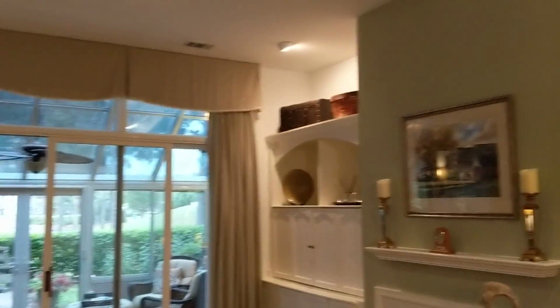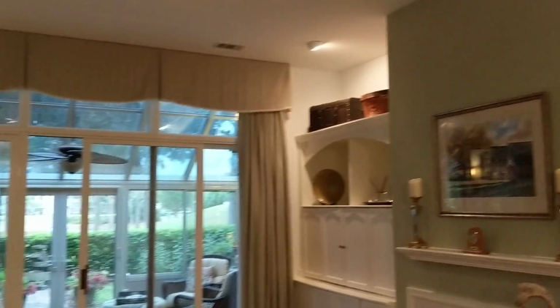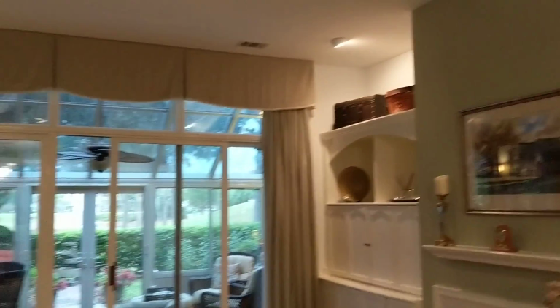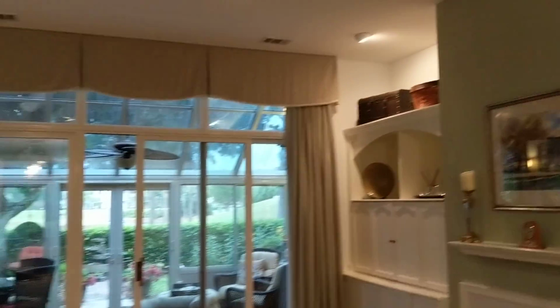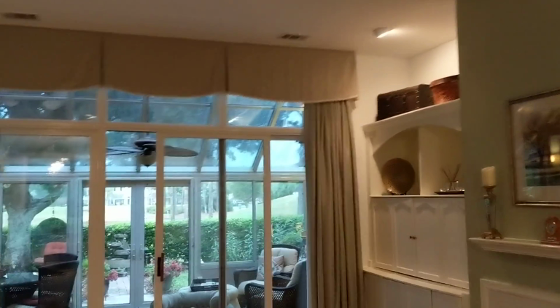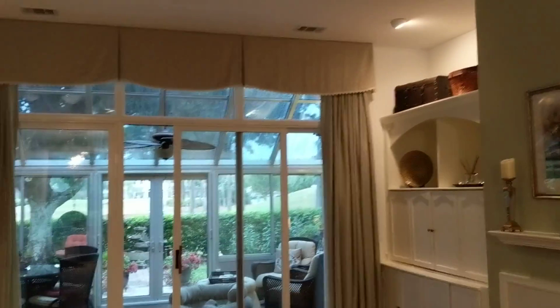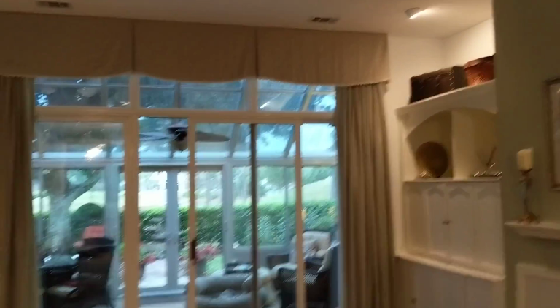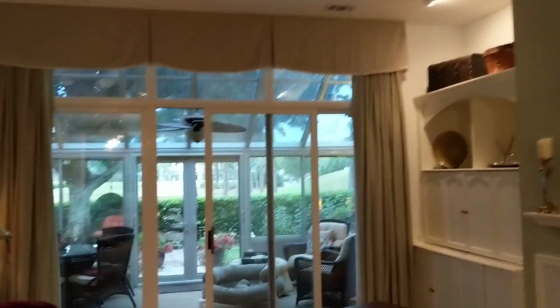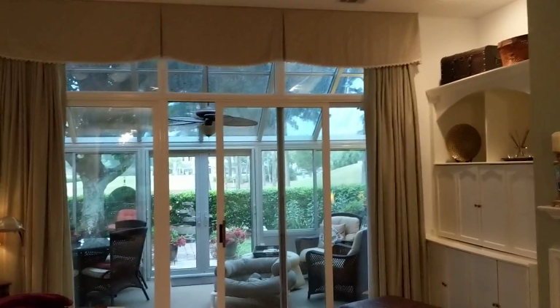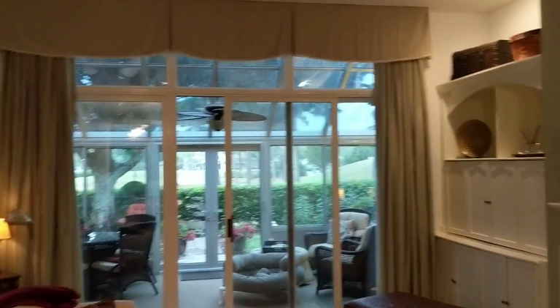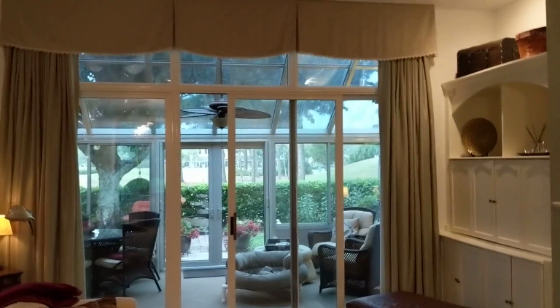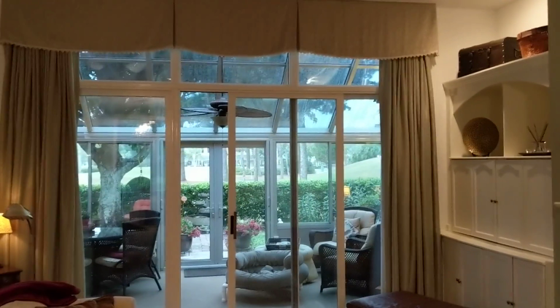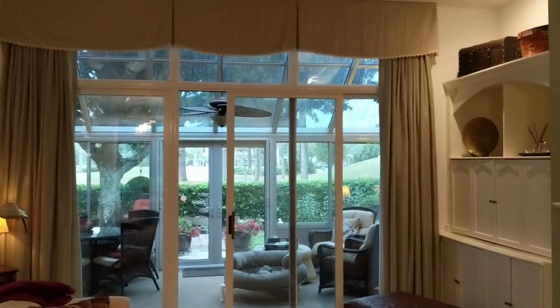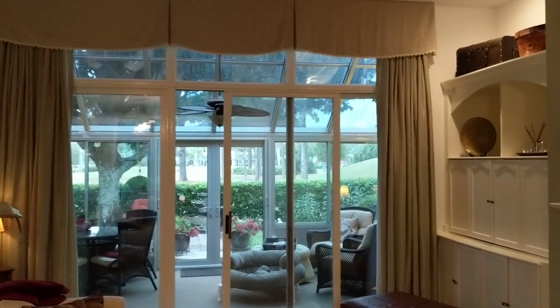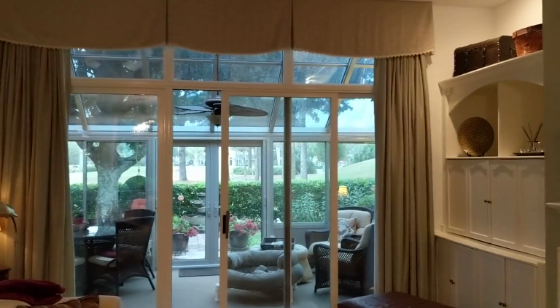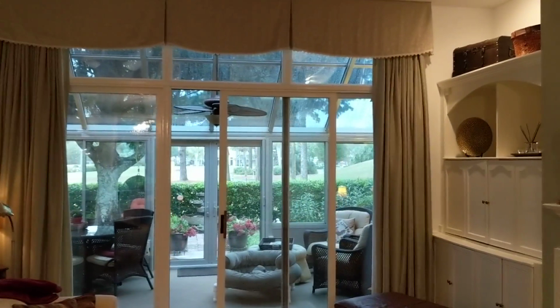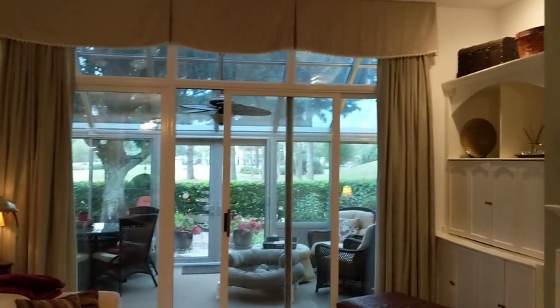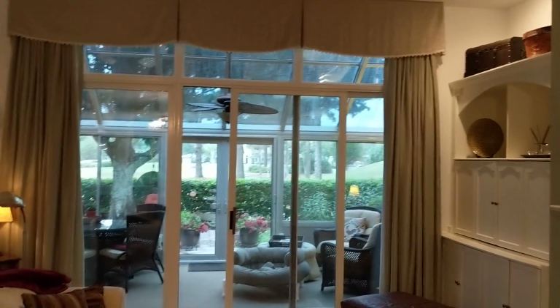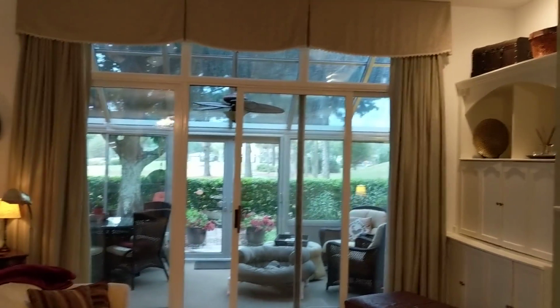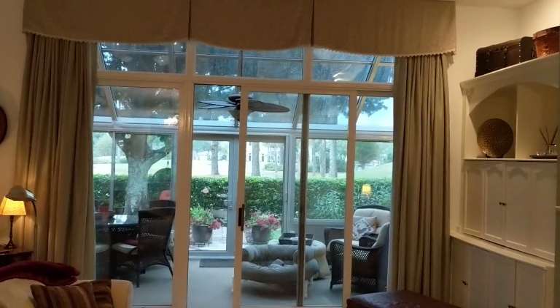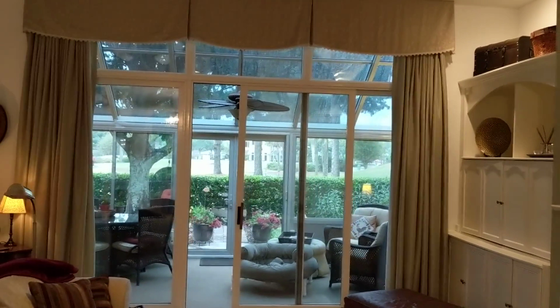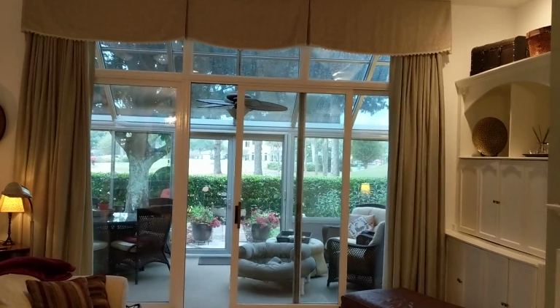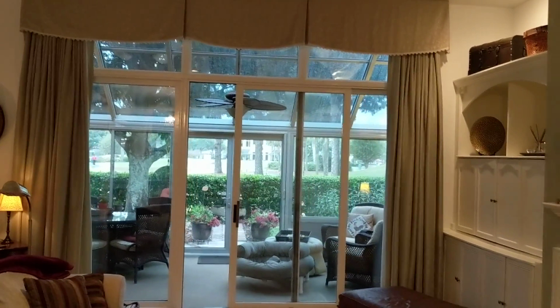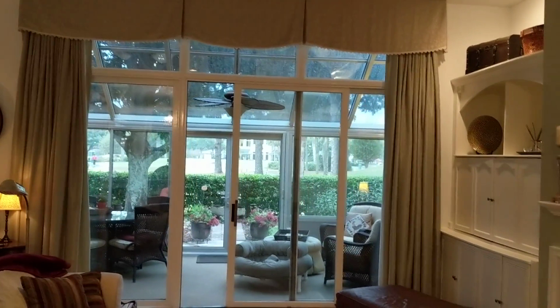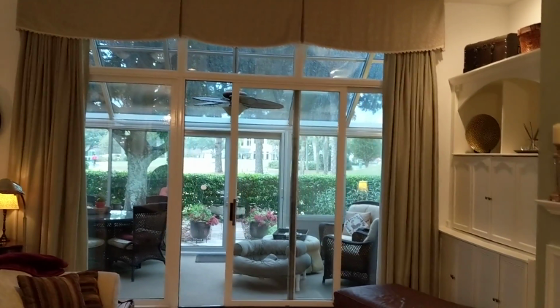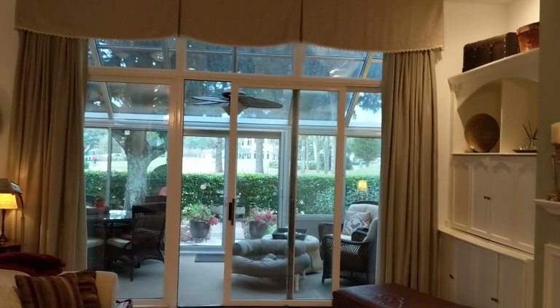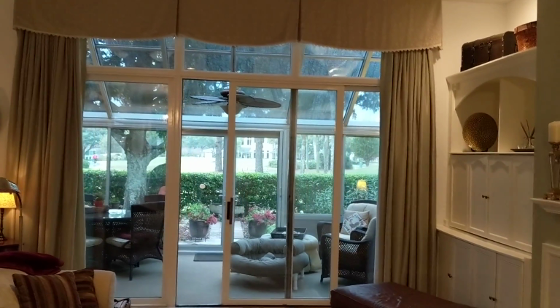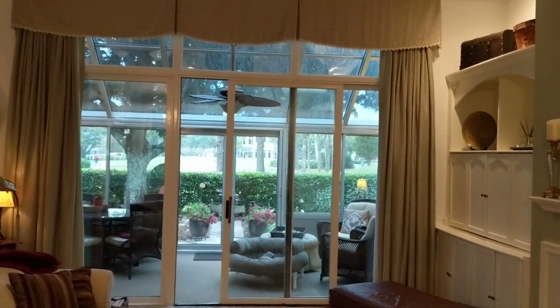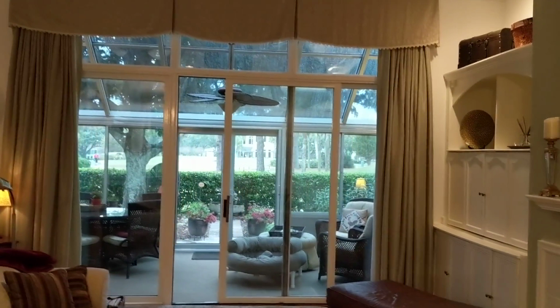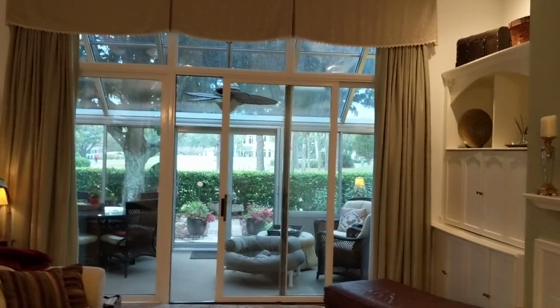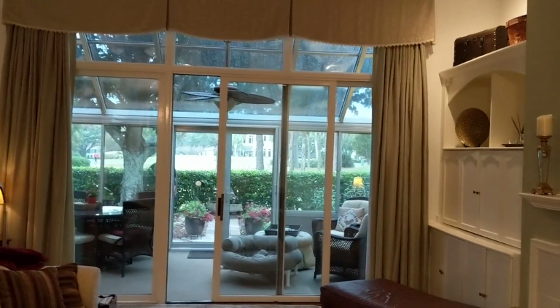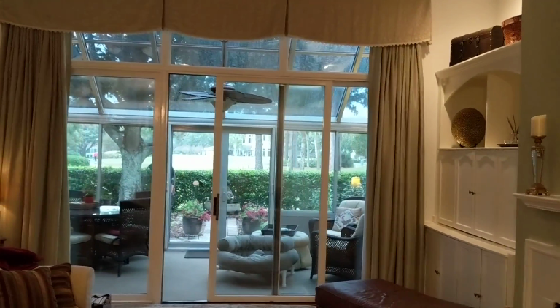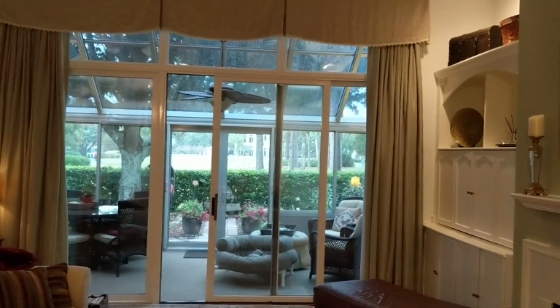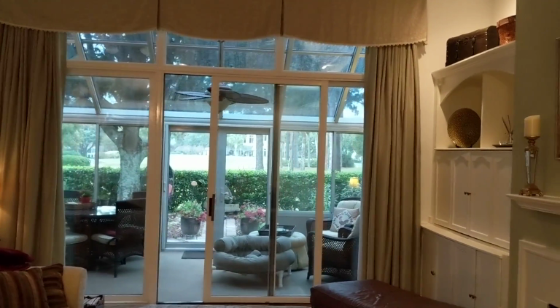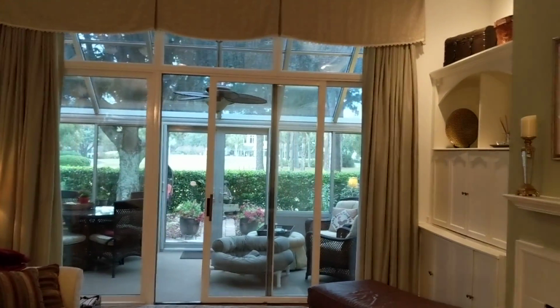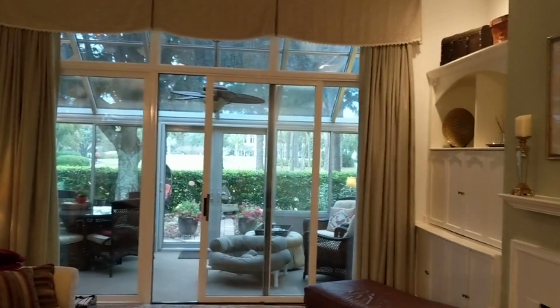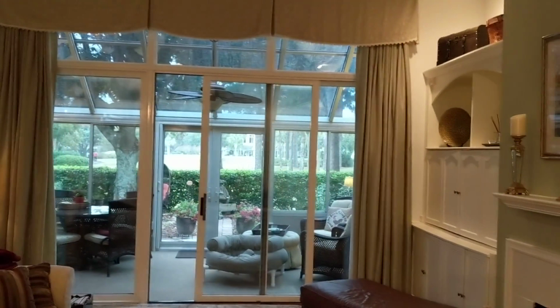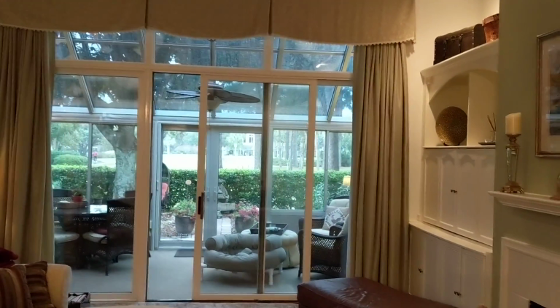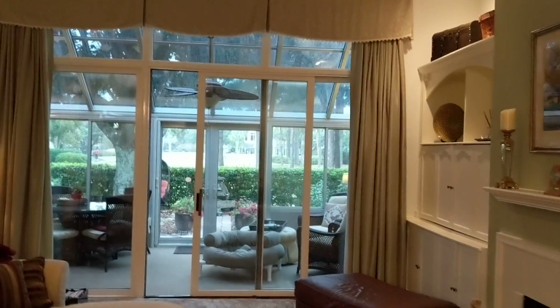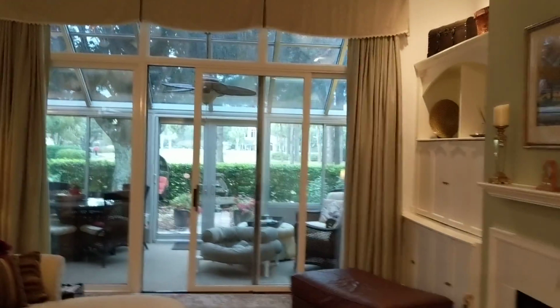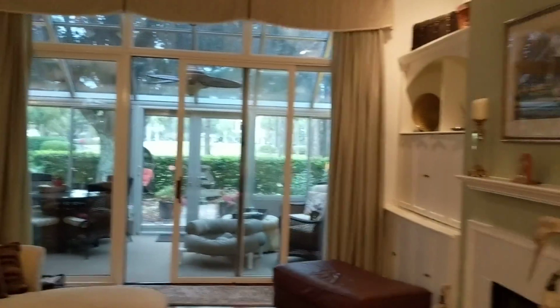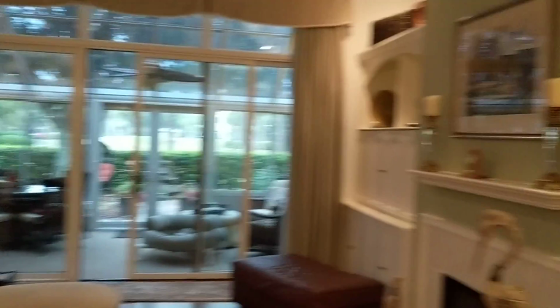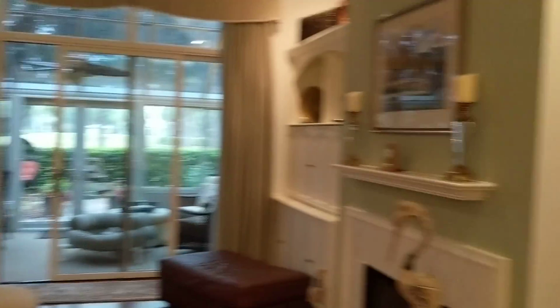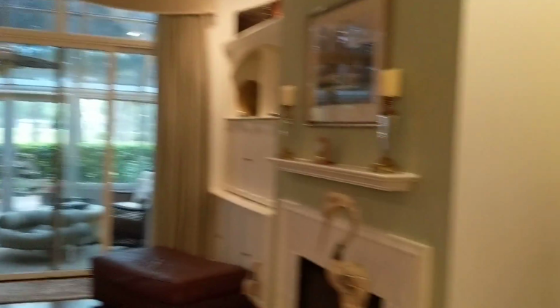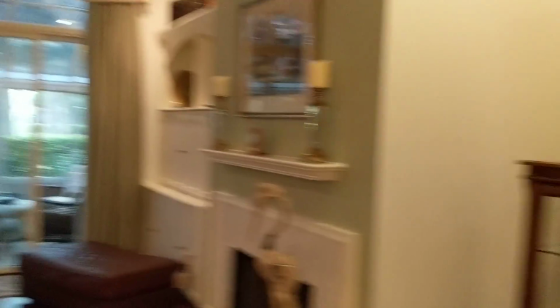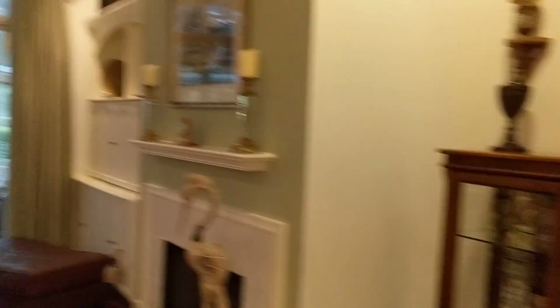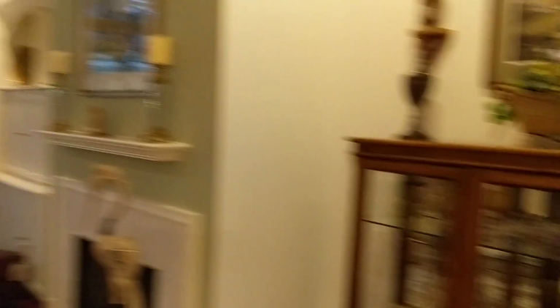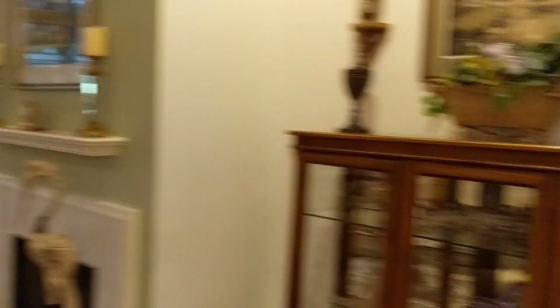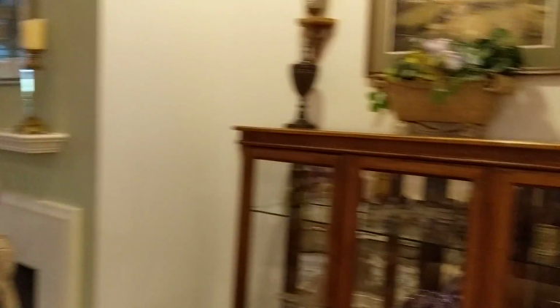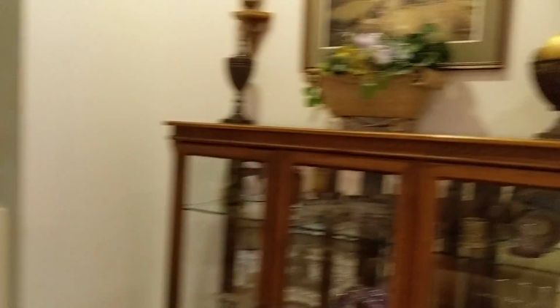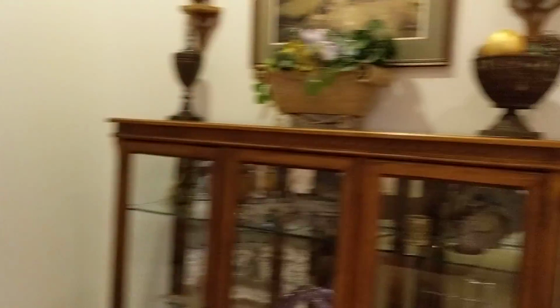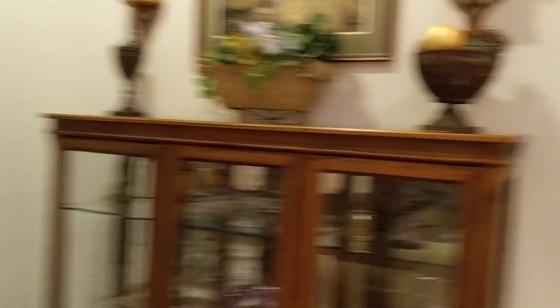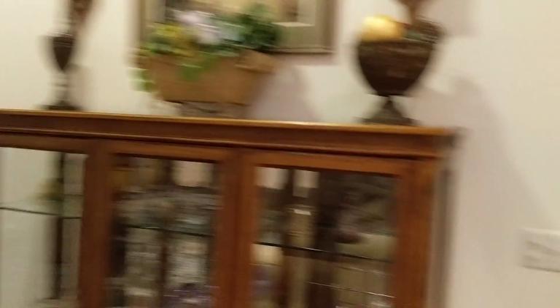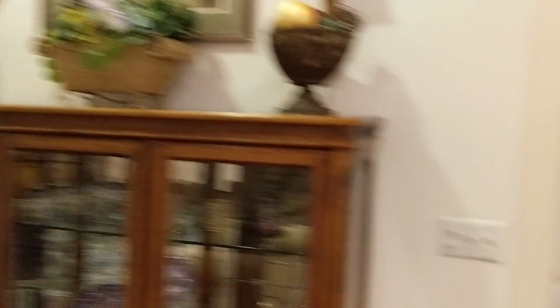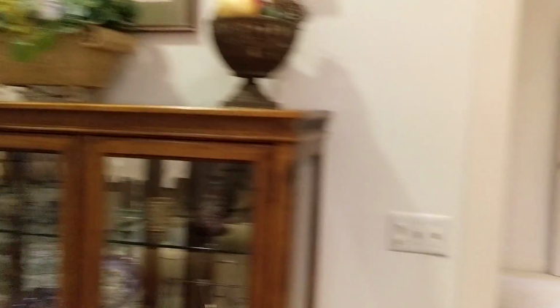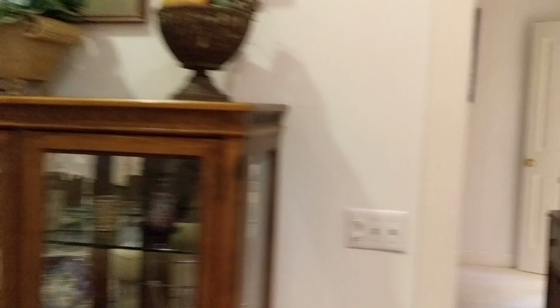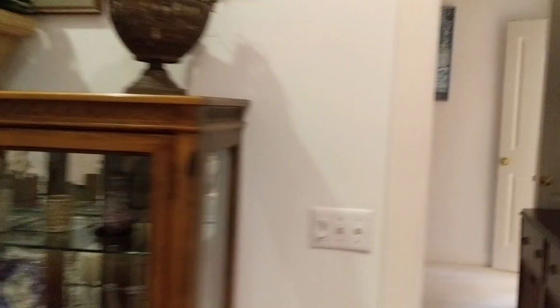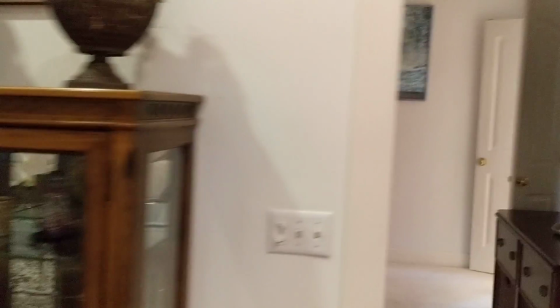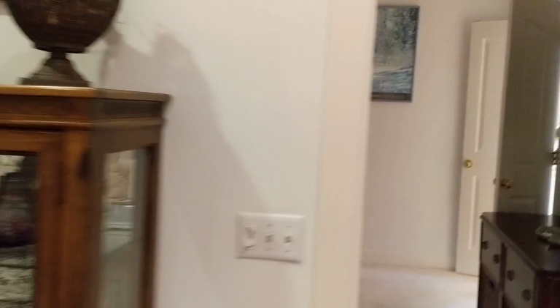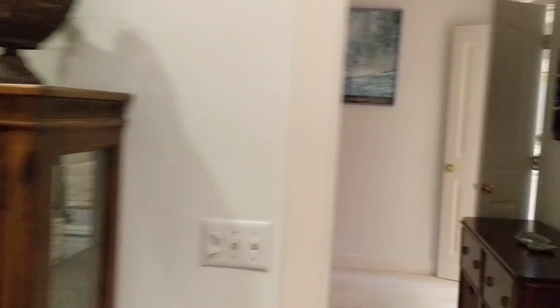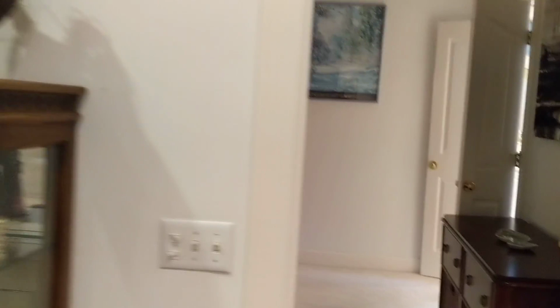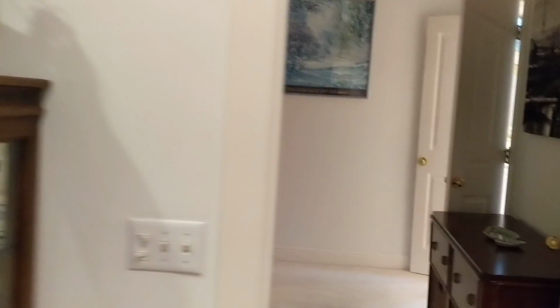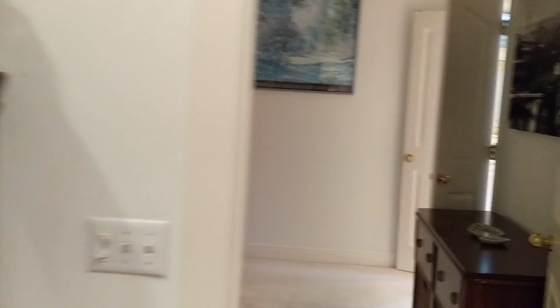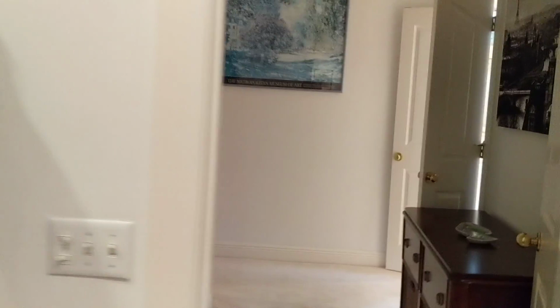It does have a gas fireplace in here, and then a view out through the sunroom out to the golf course. We'll take a look at that in just a moment.